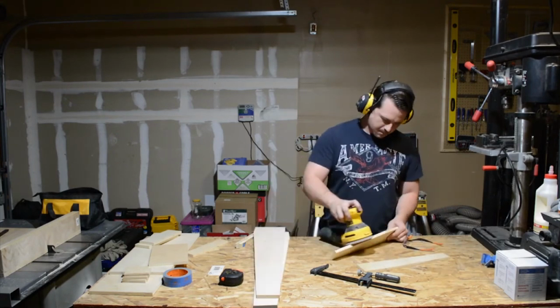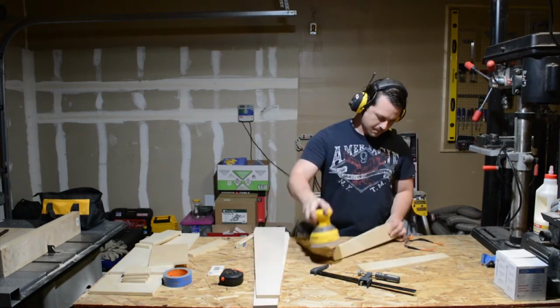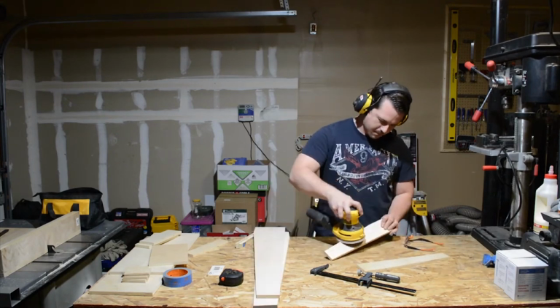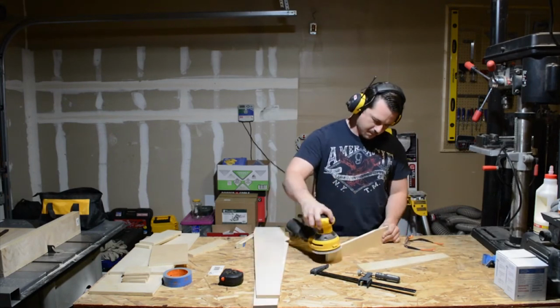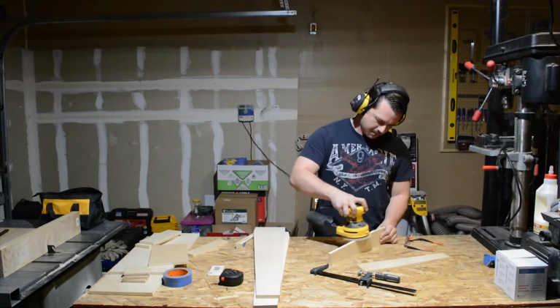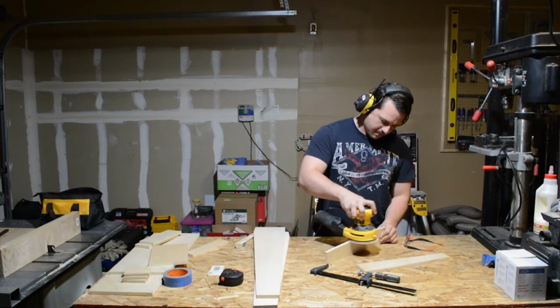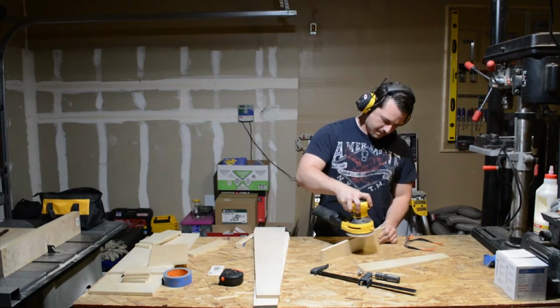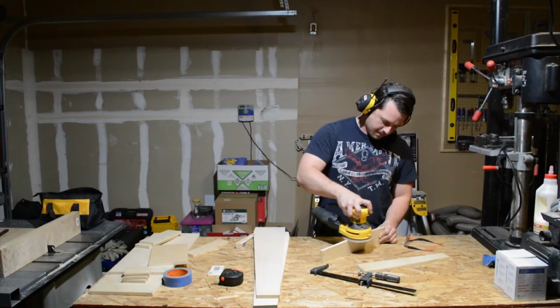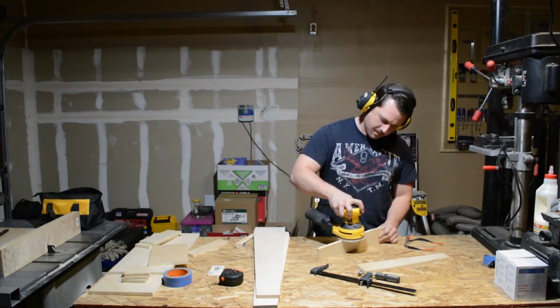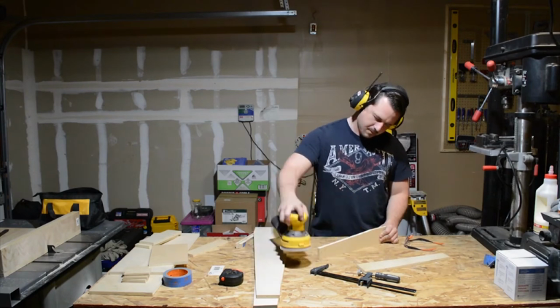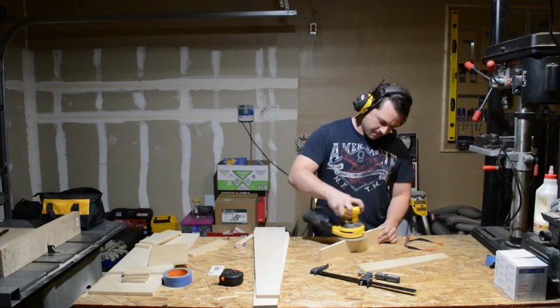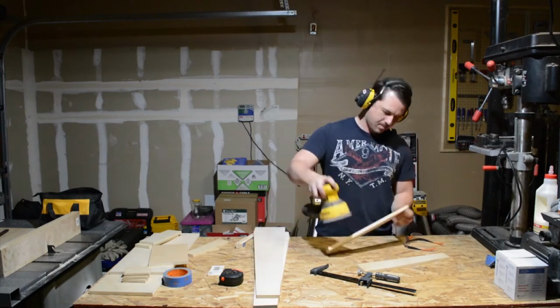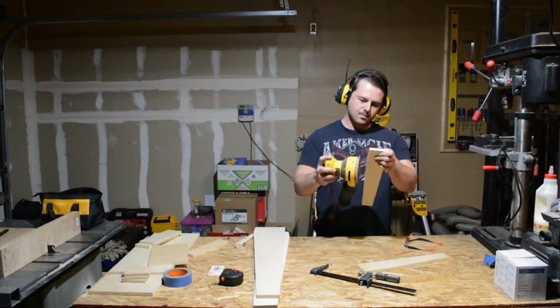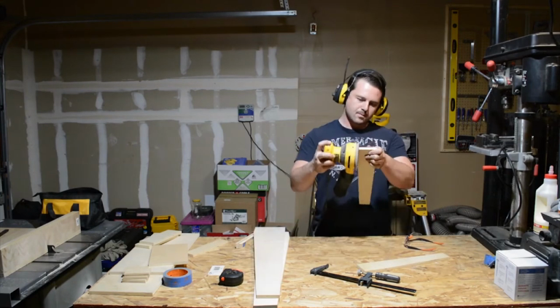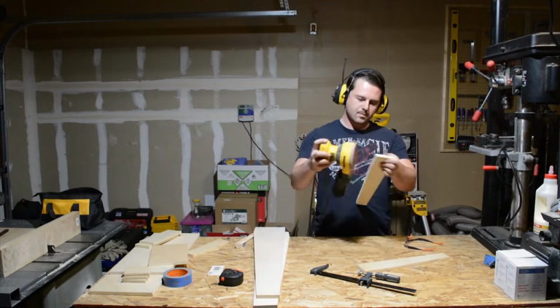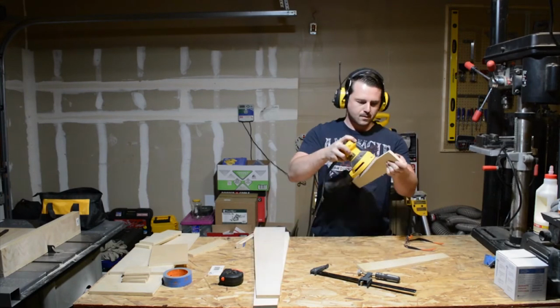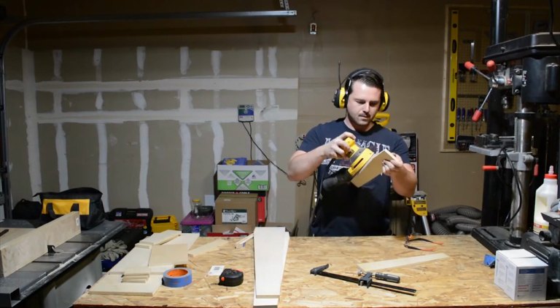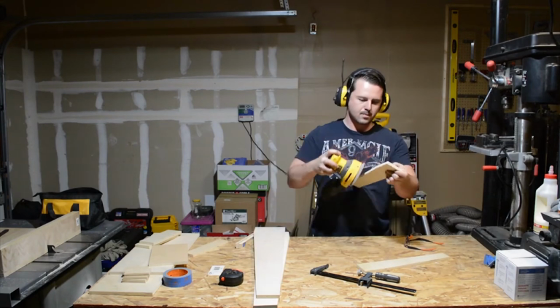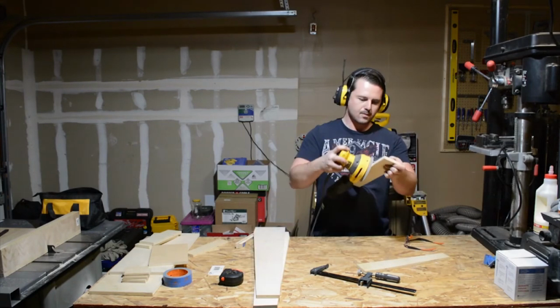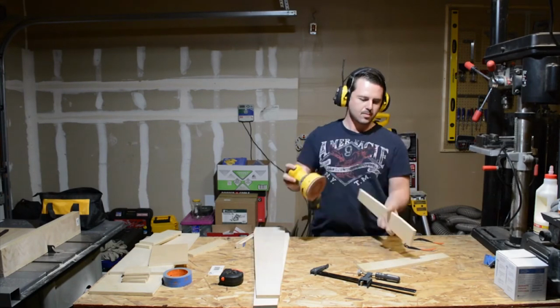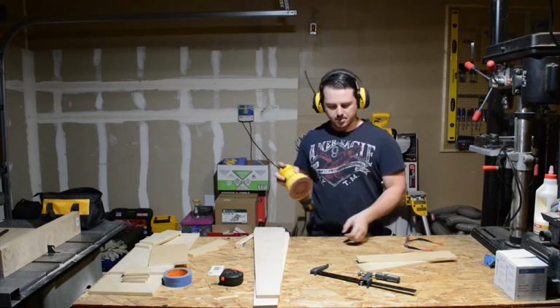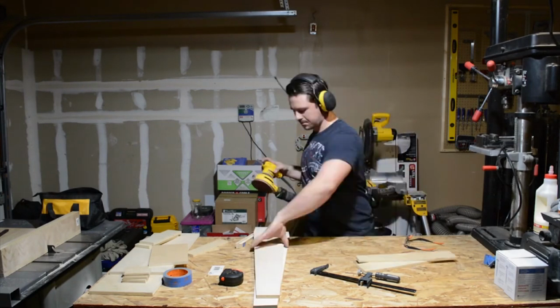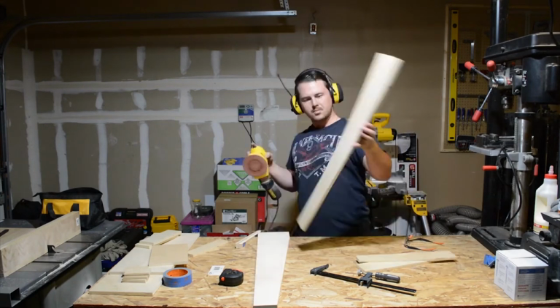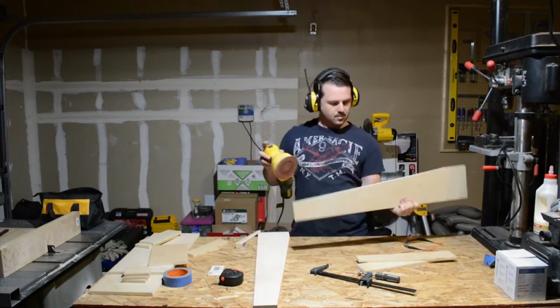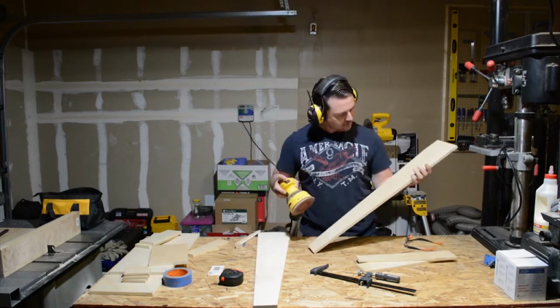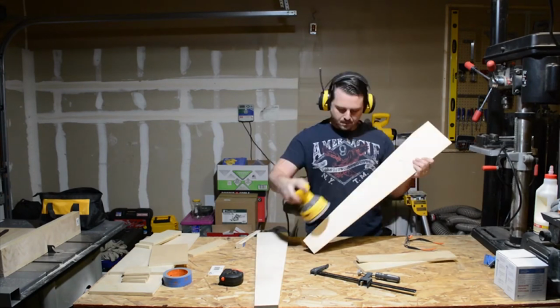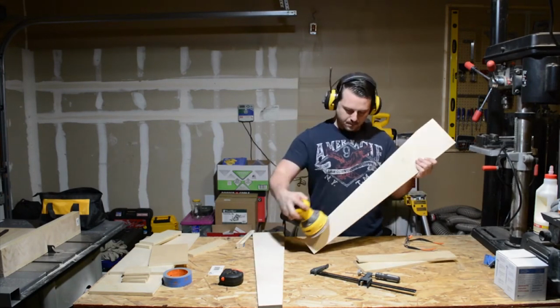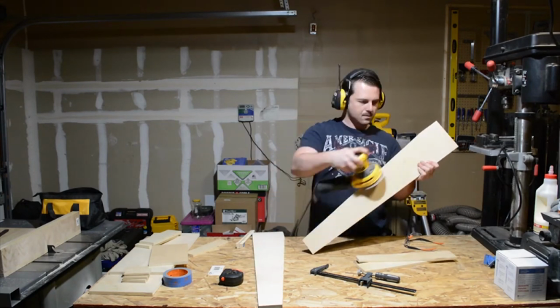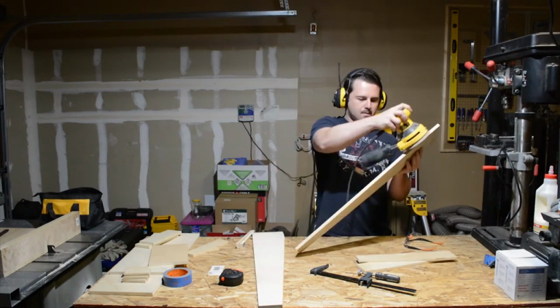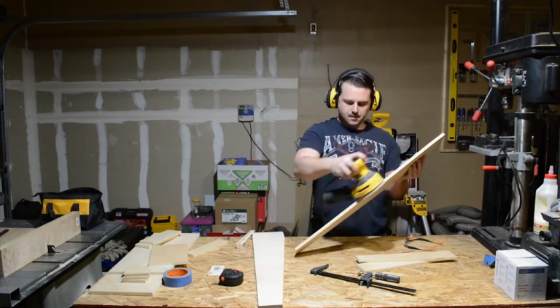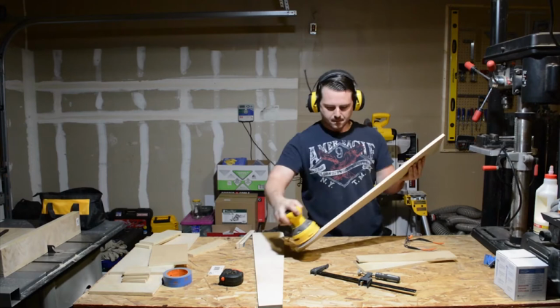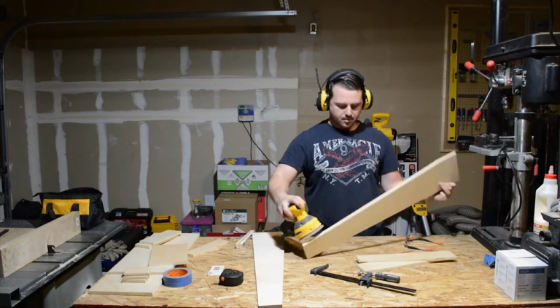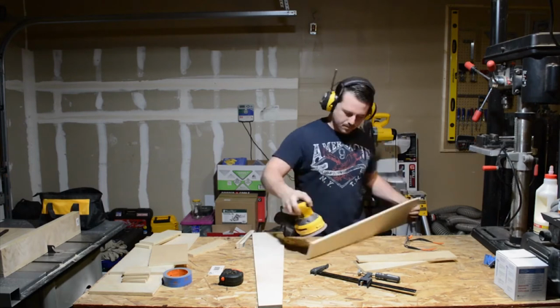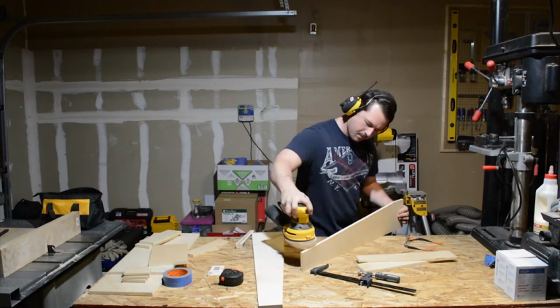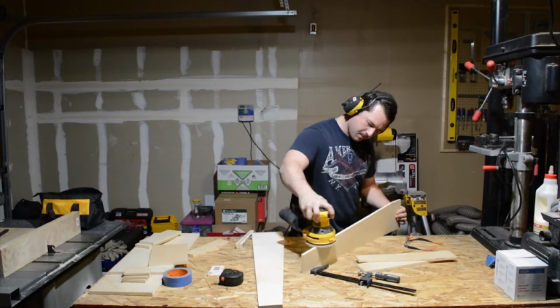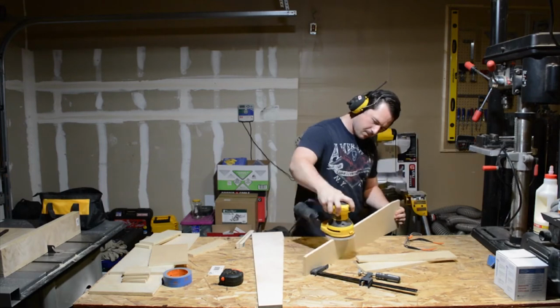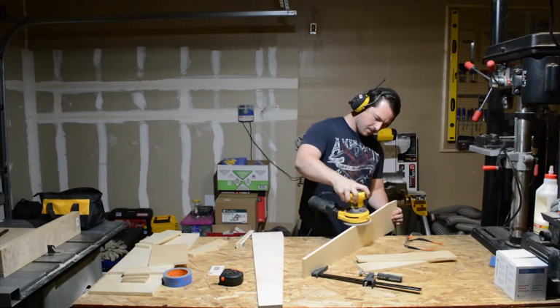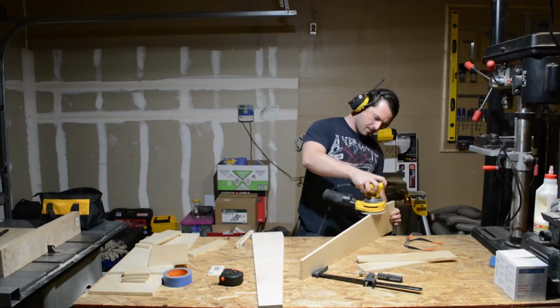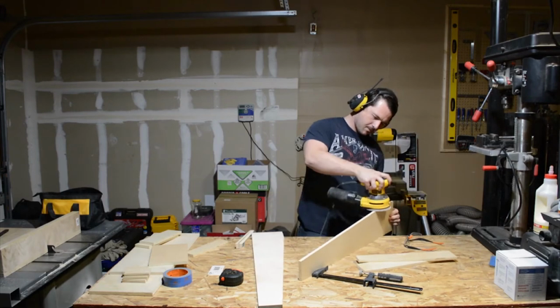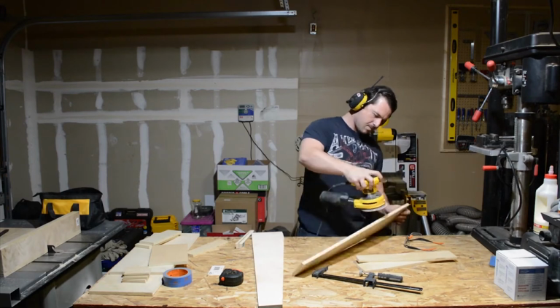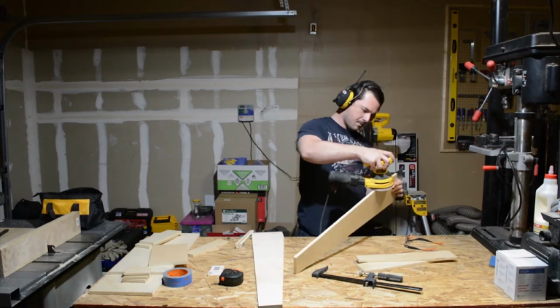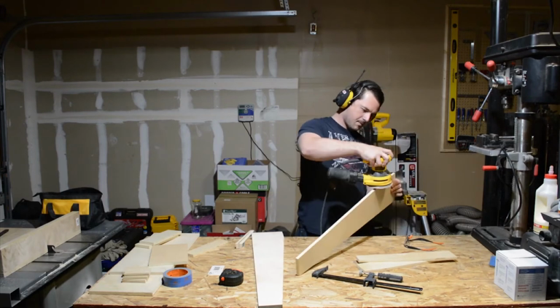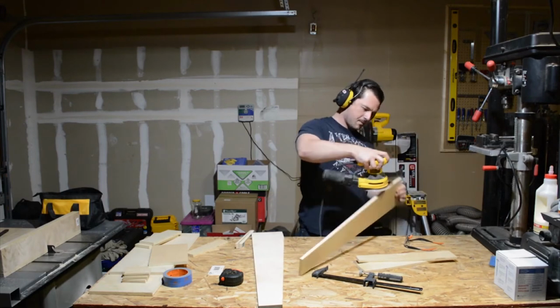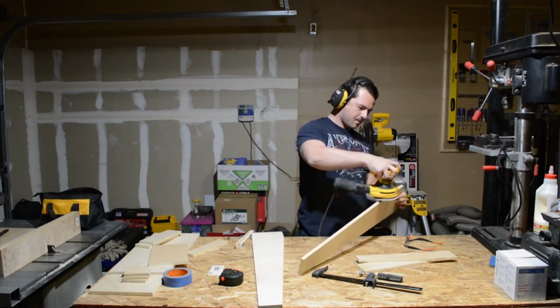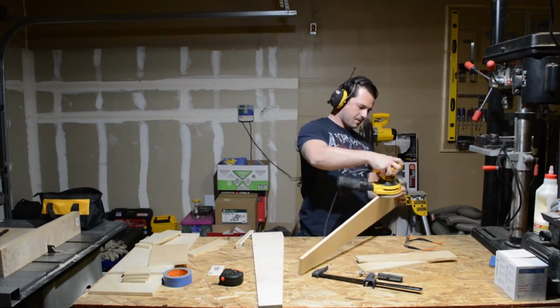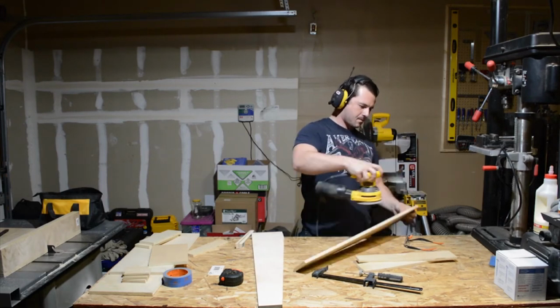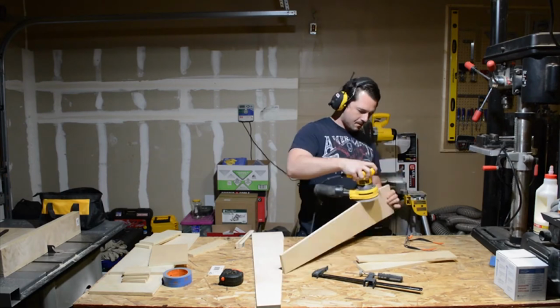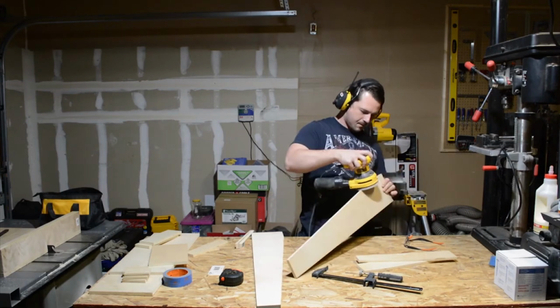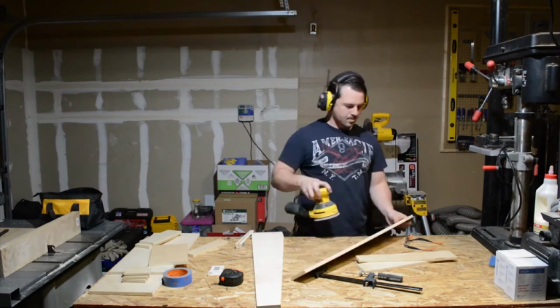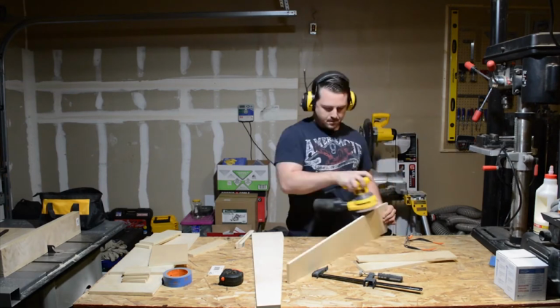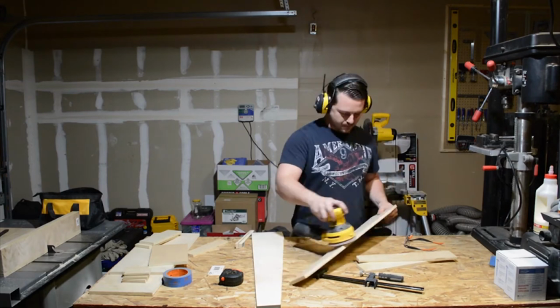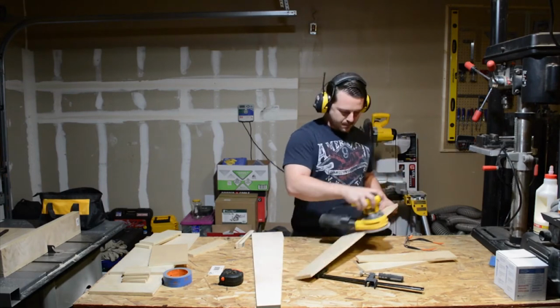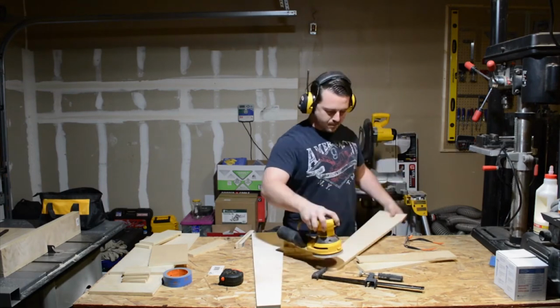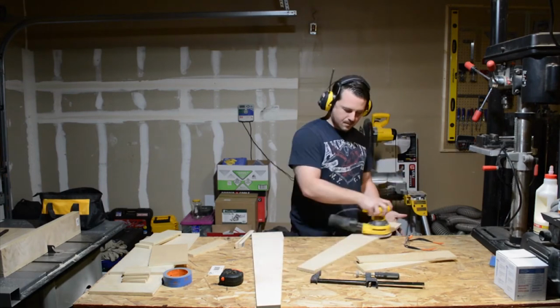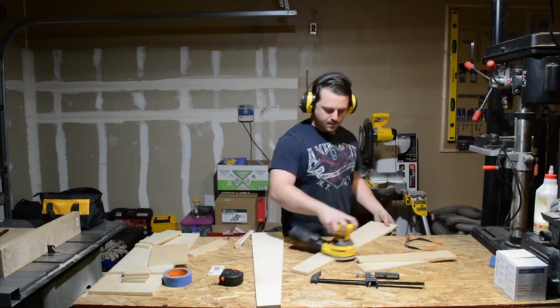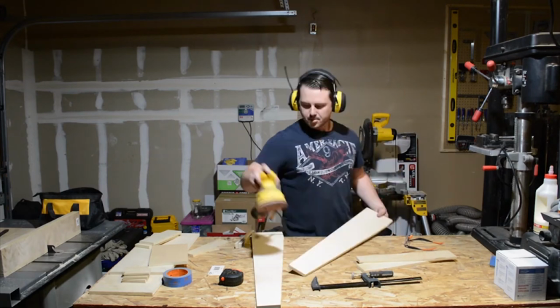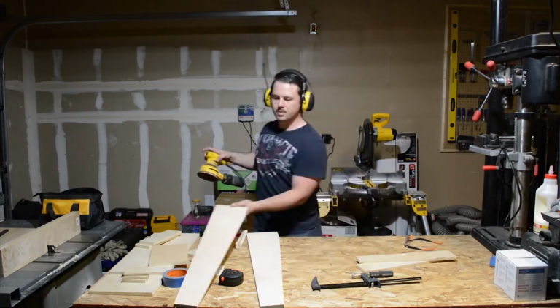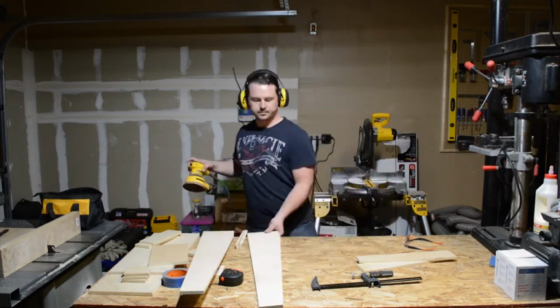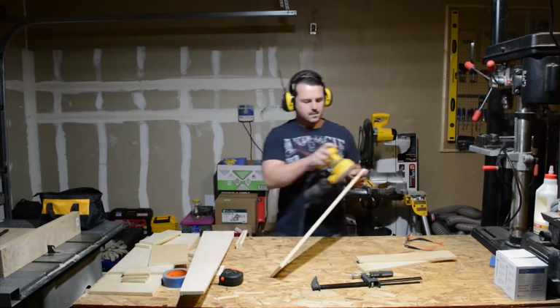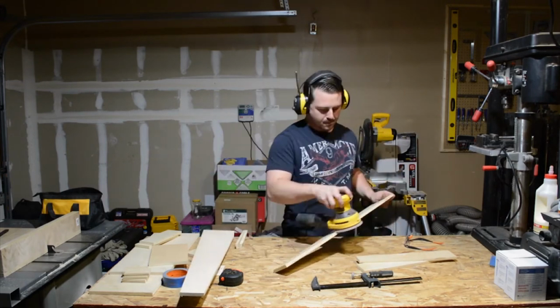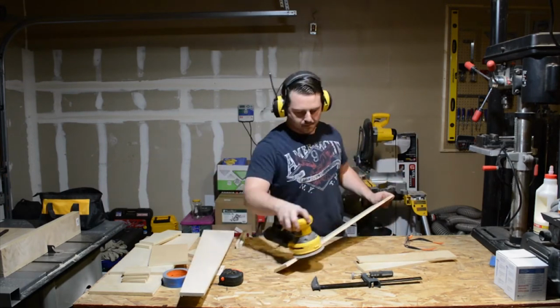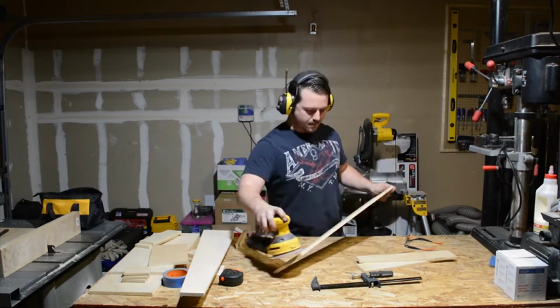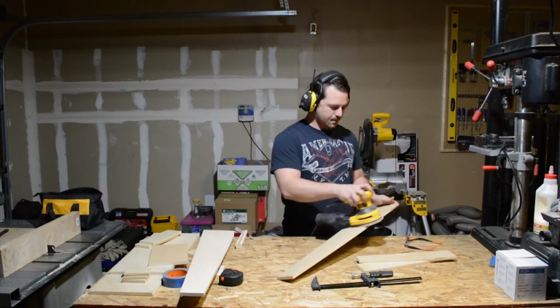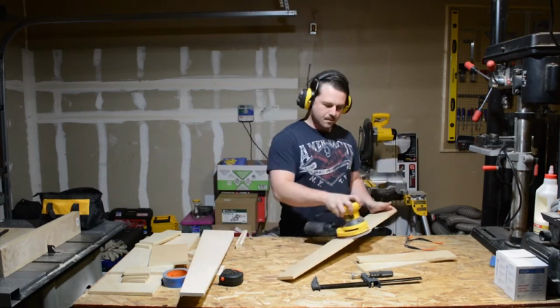With all of my cuts out of the way, I ease over all the edges and smooth the faces of the plywood just to give it a more finished look.